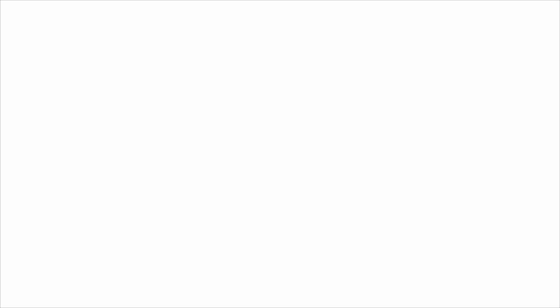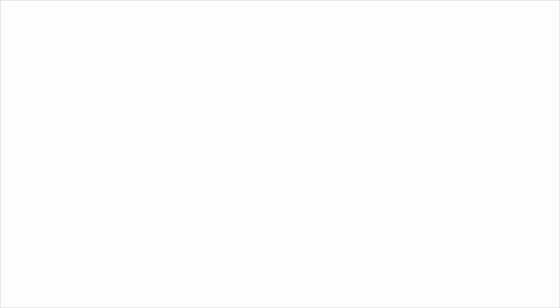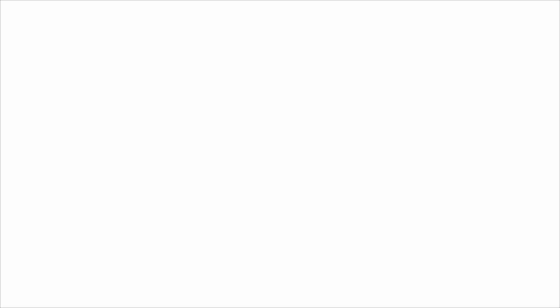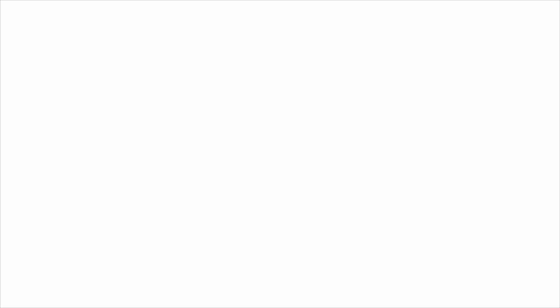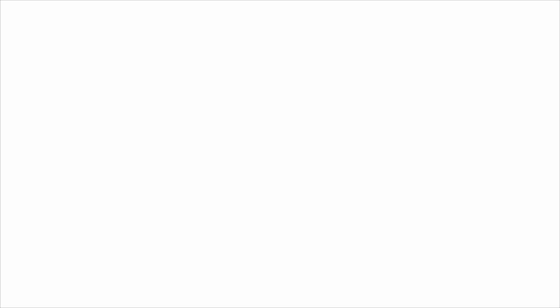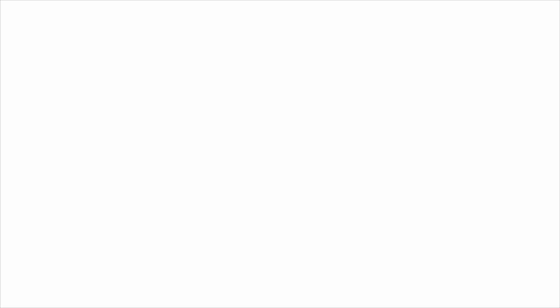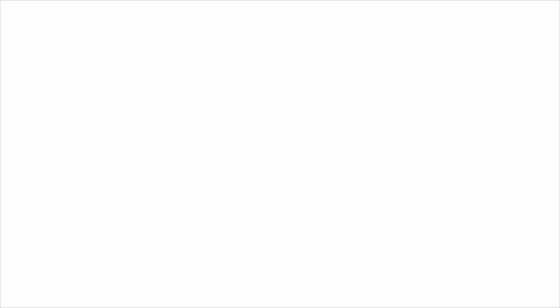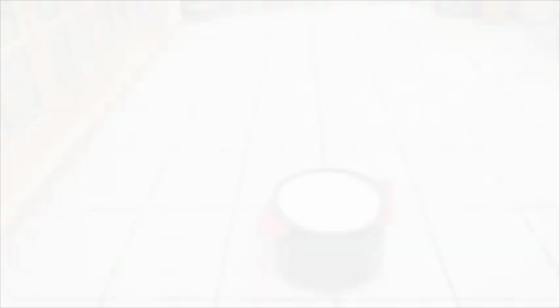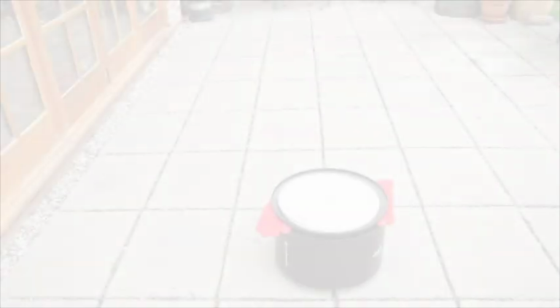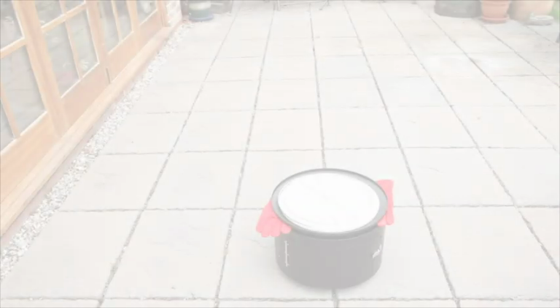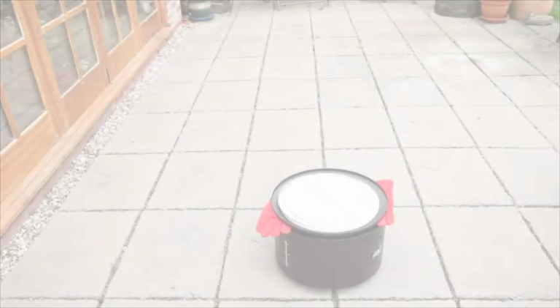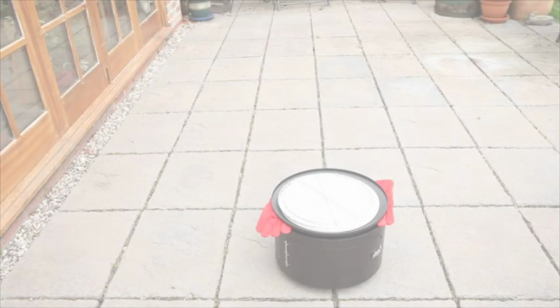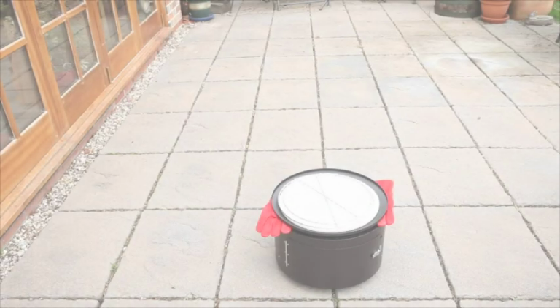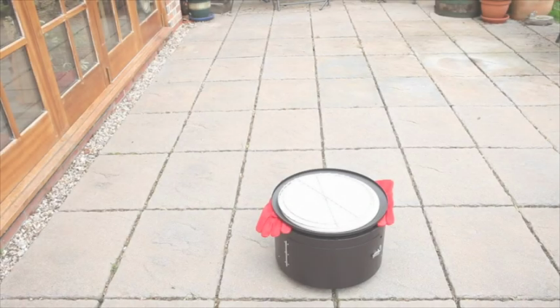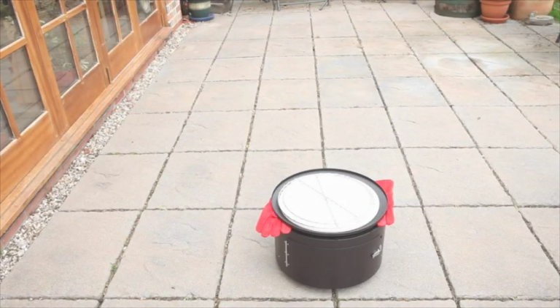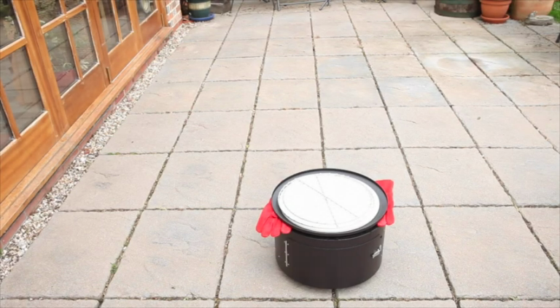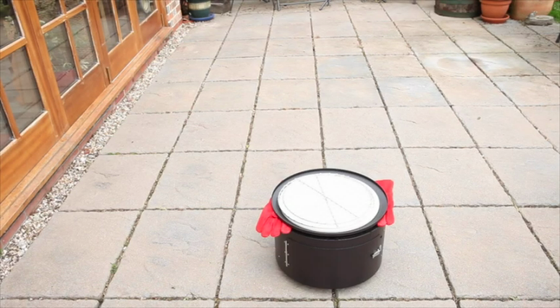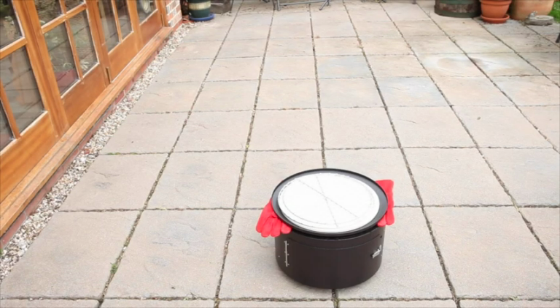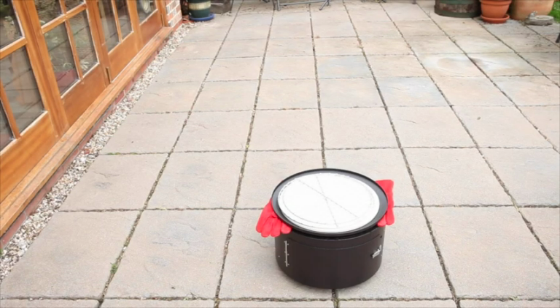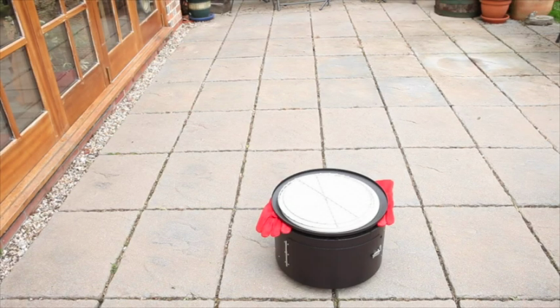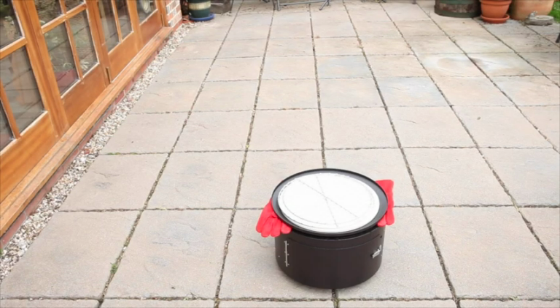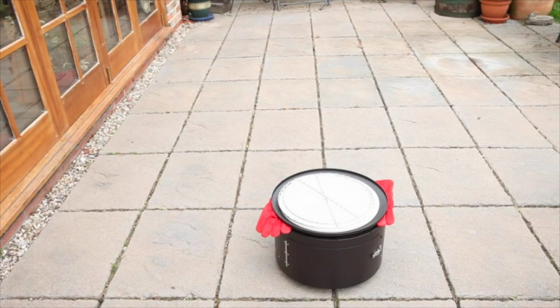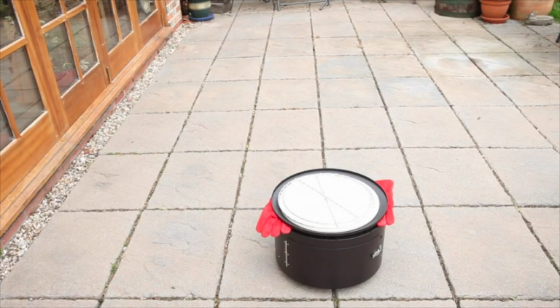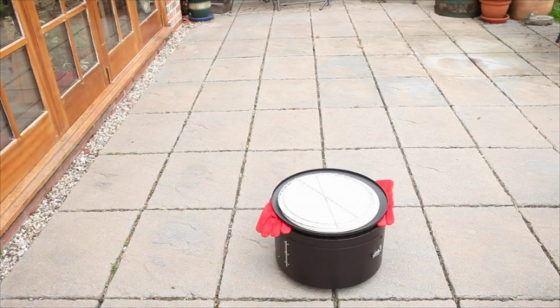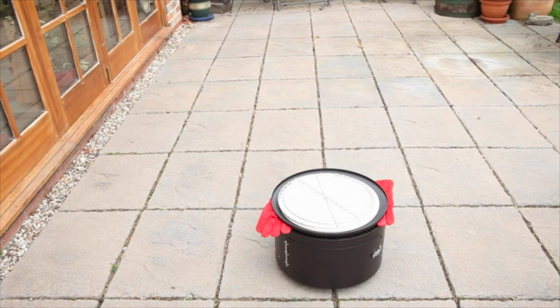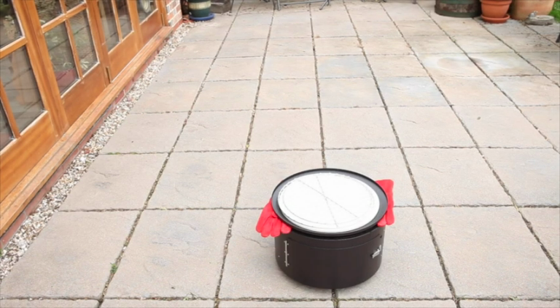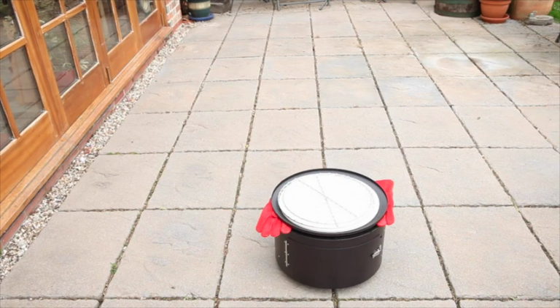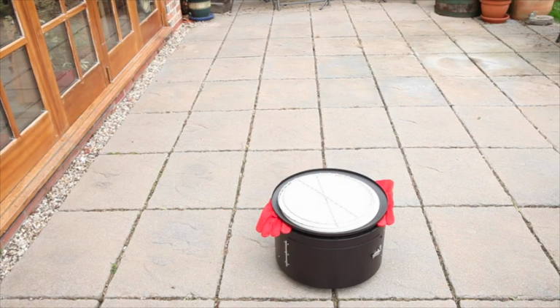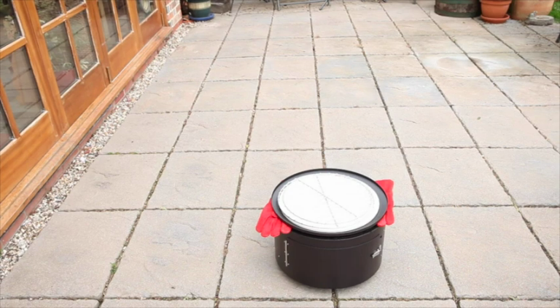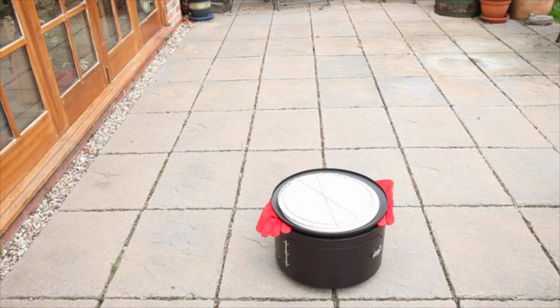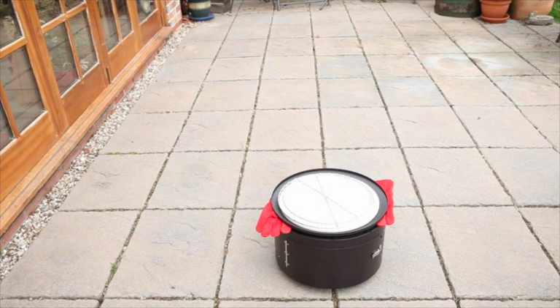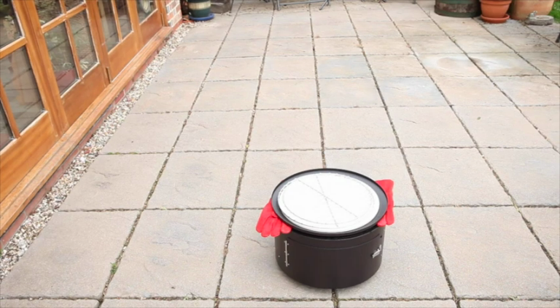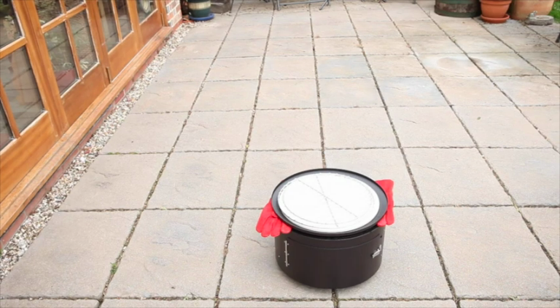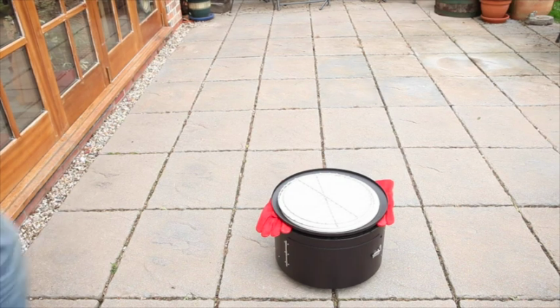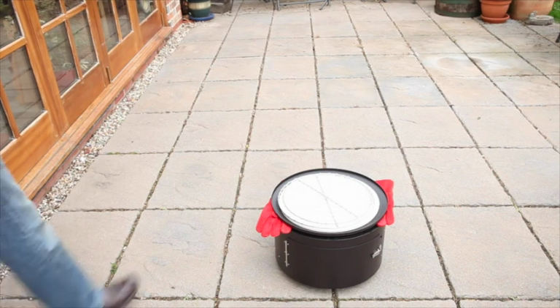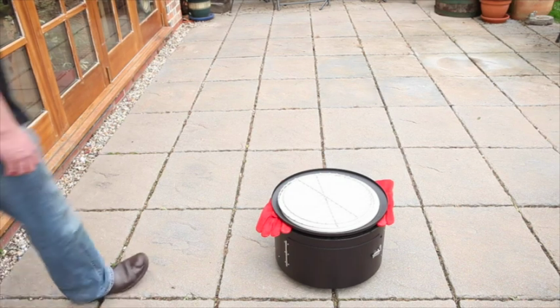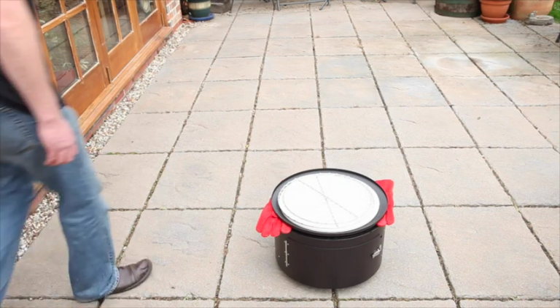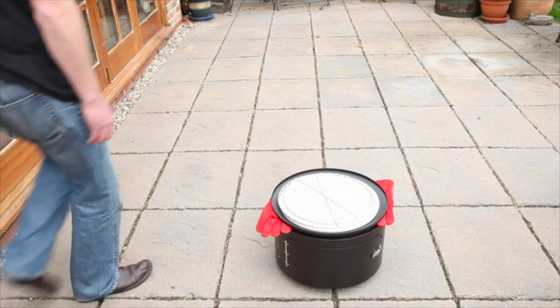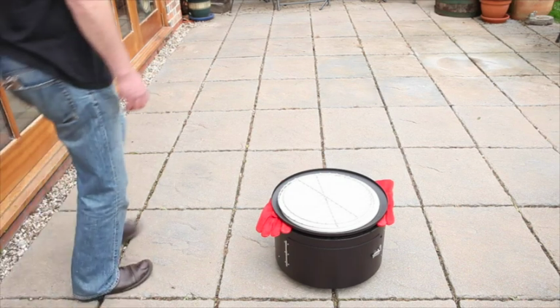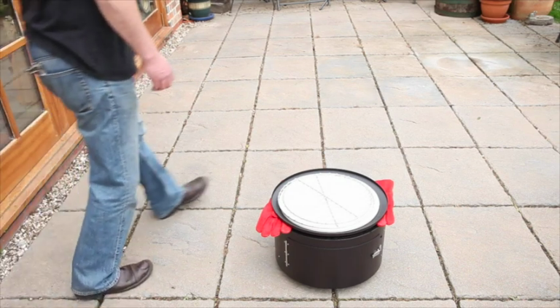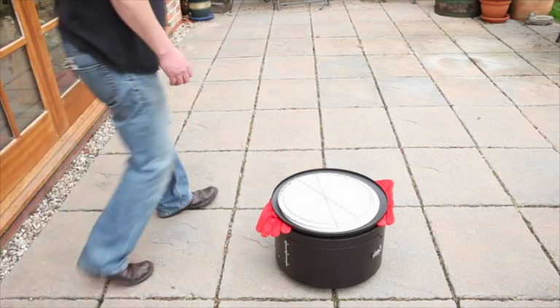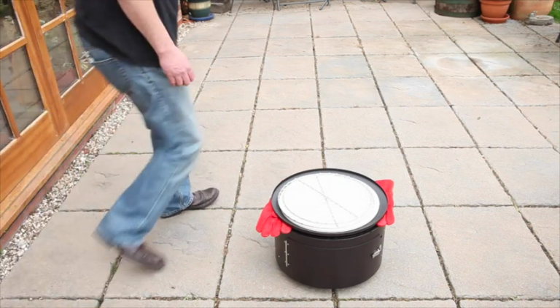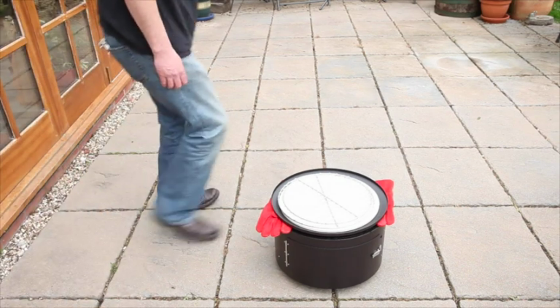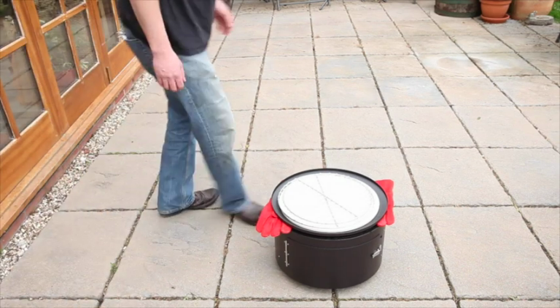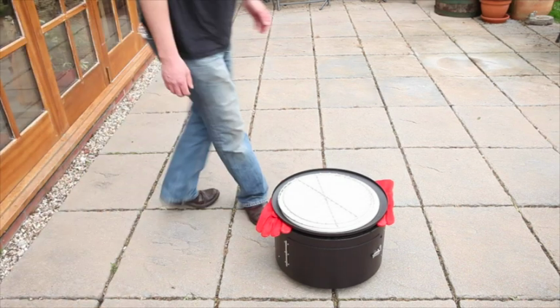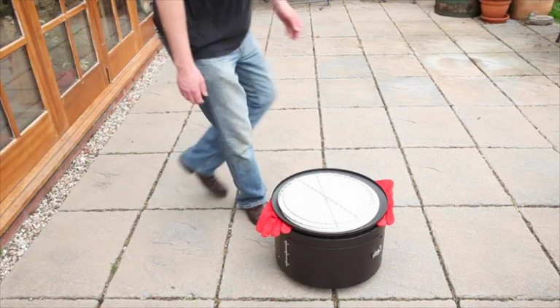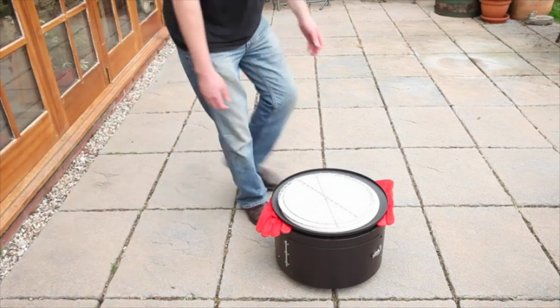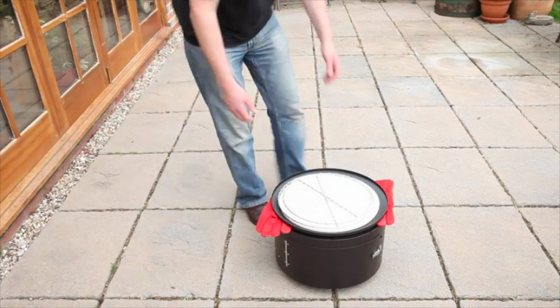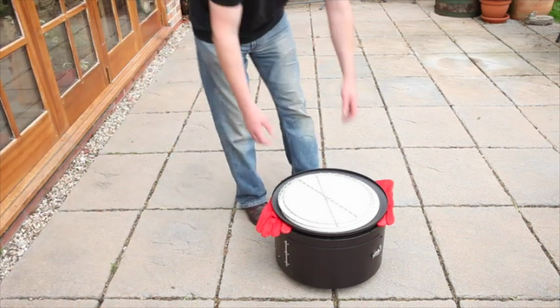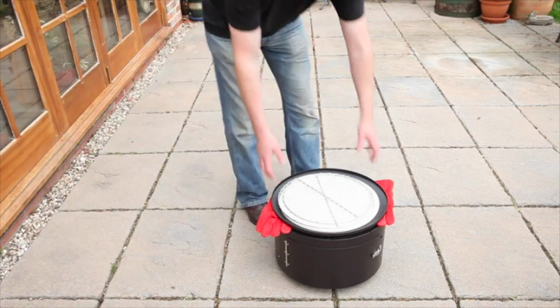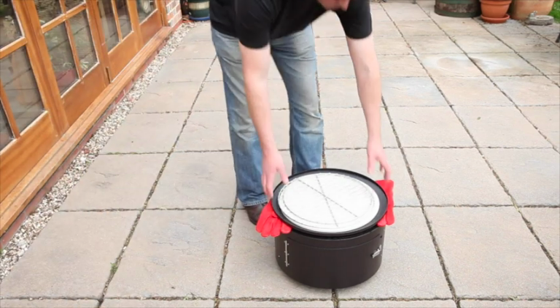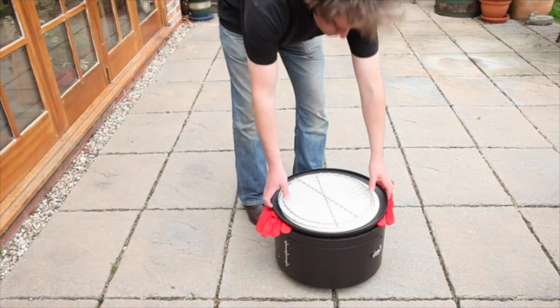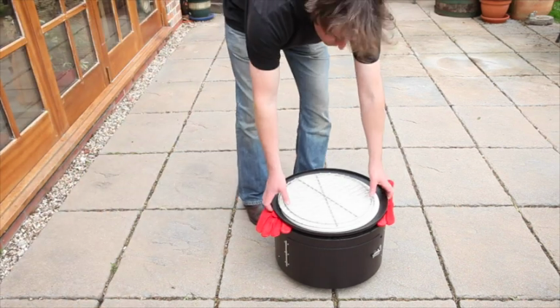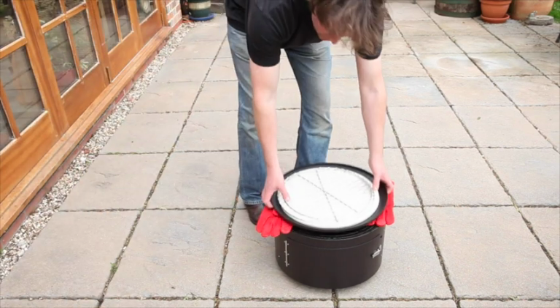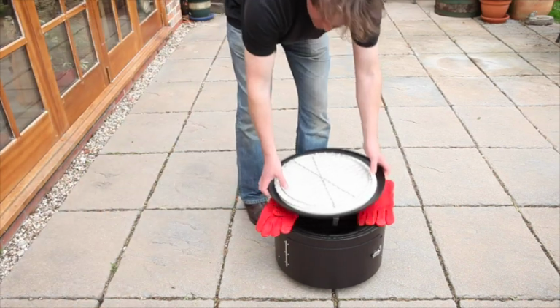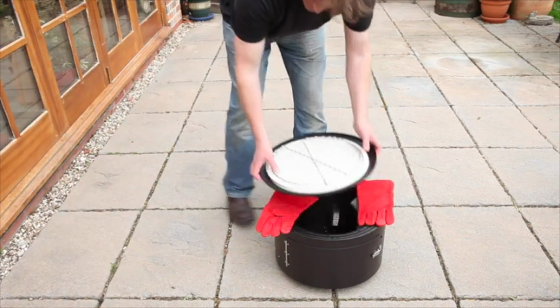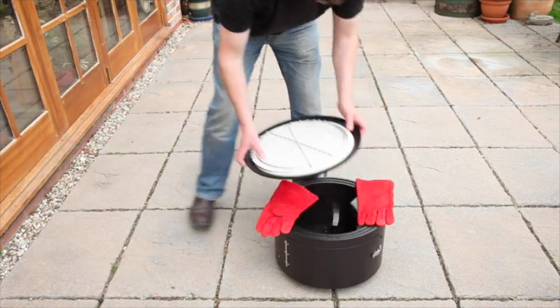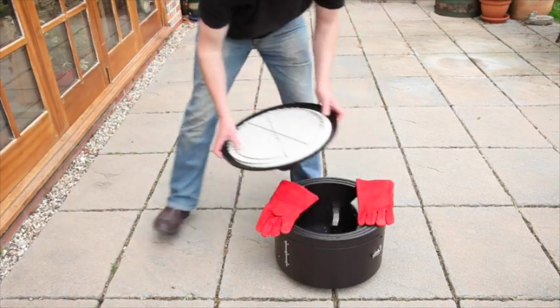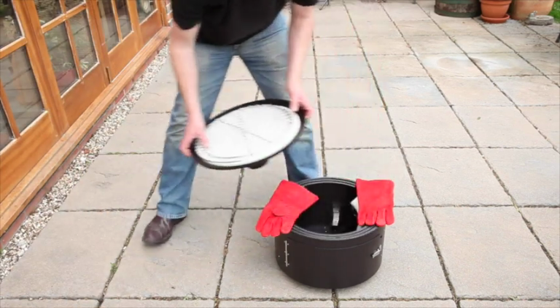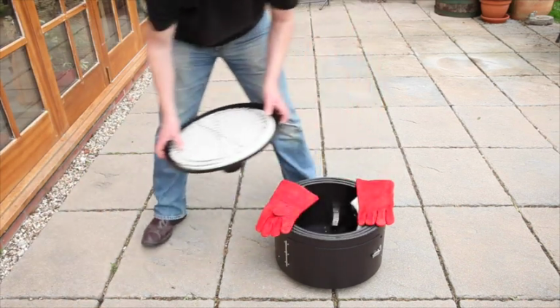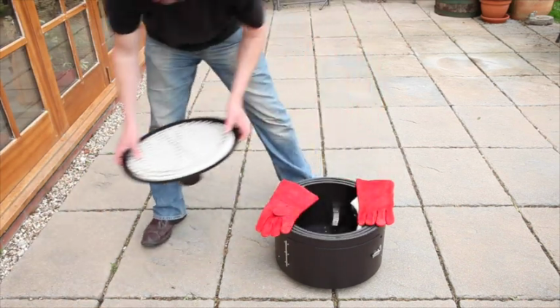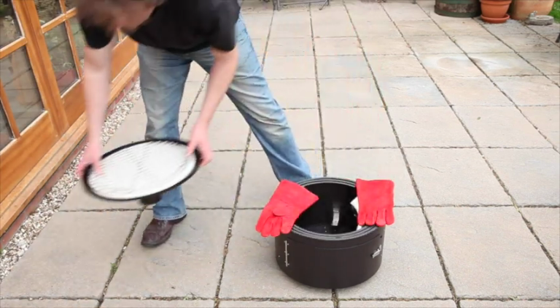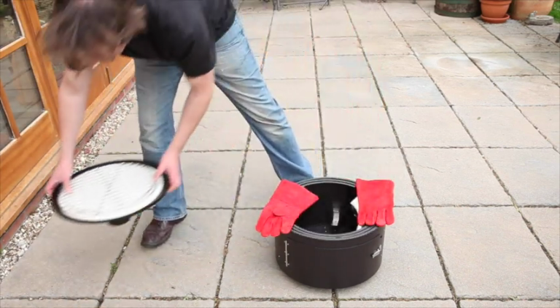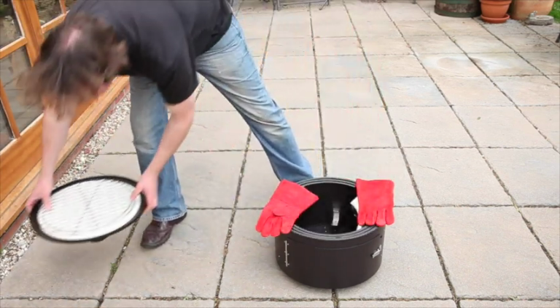When using your Equiforno for the first time, remember to remove all packaging, including the cardboard packers from the top and bottom of the unit.